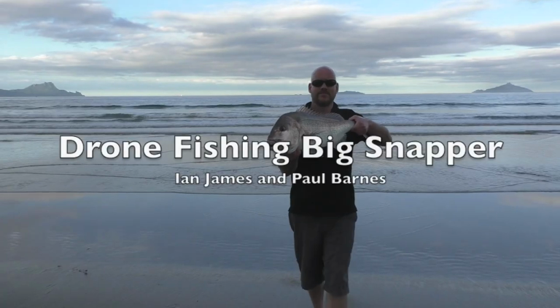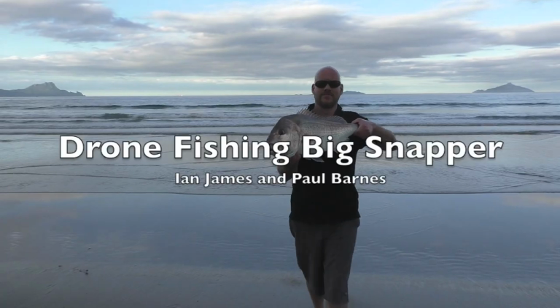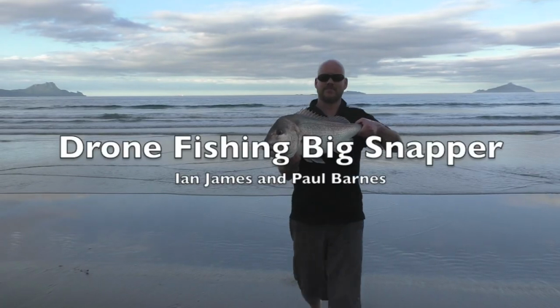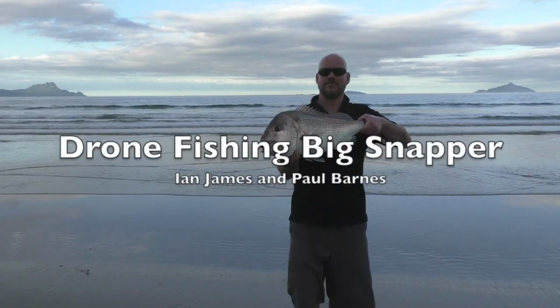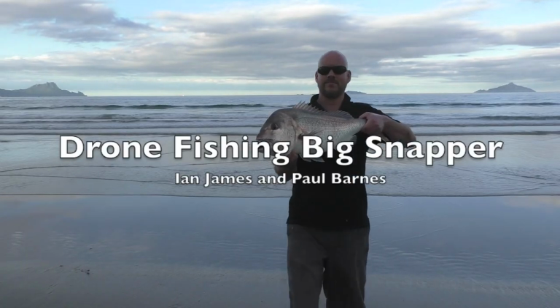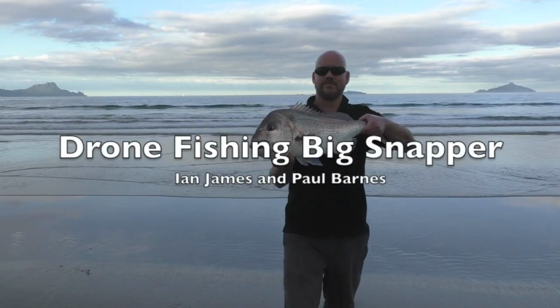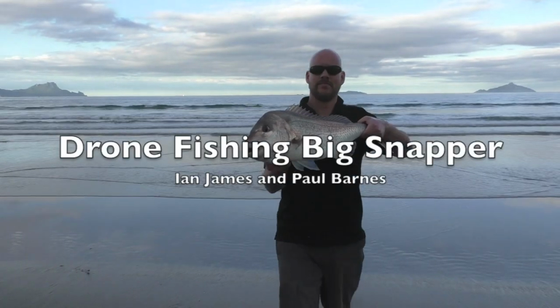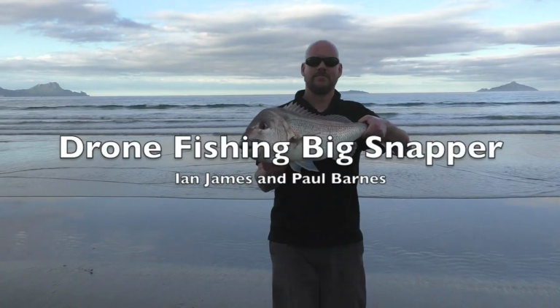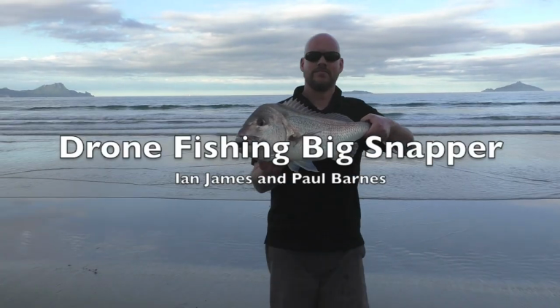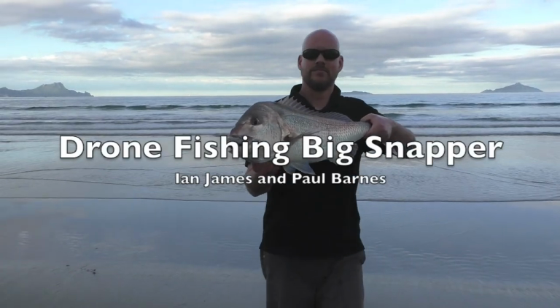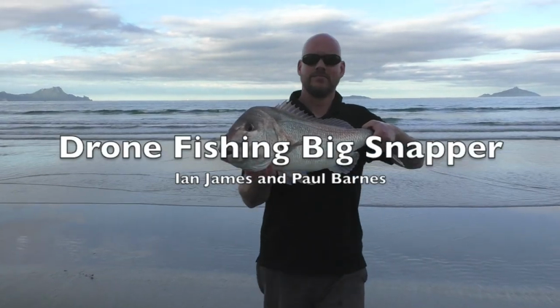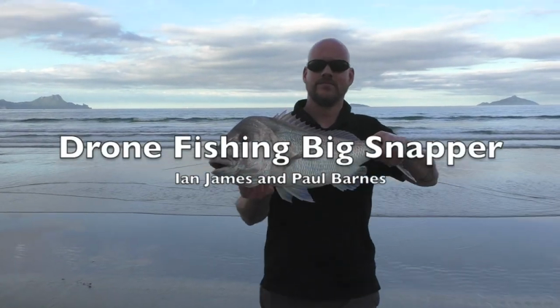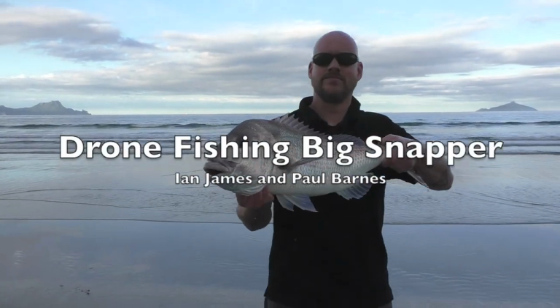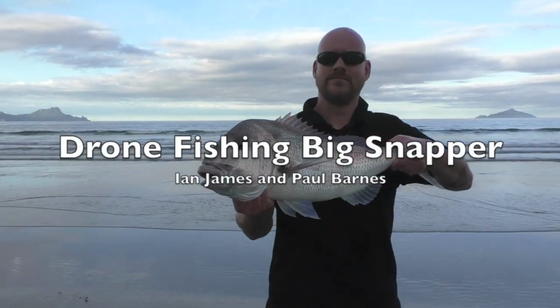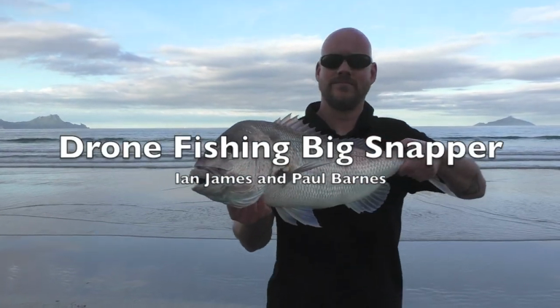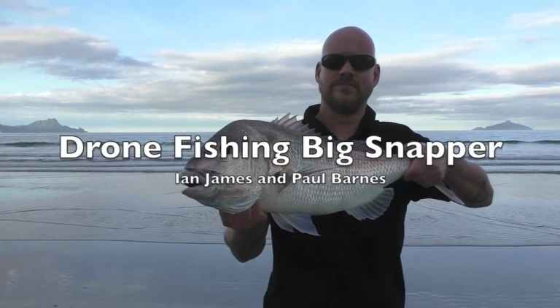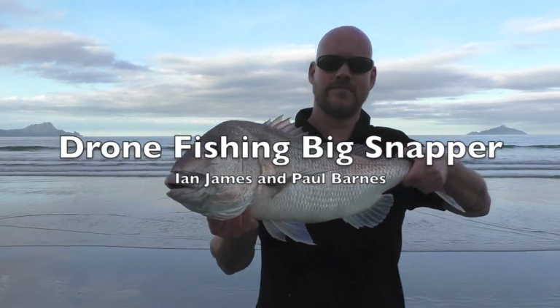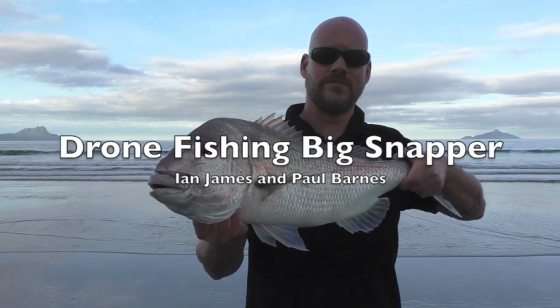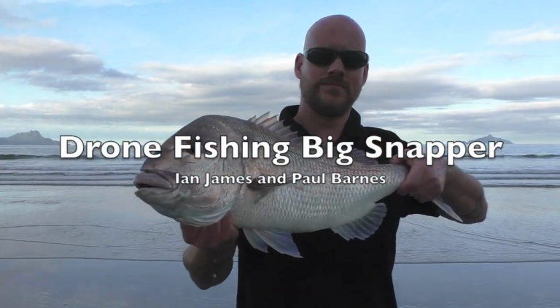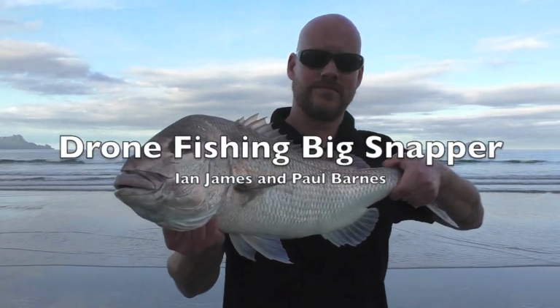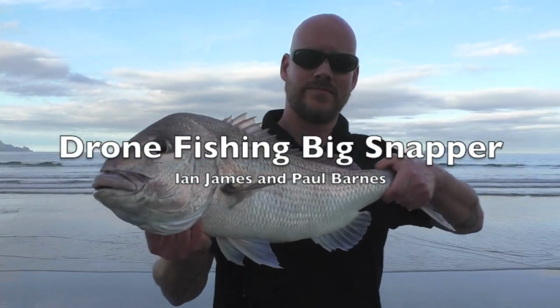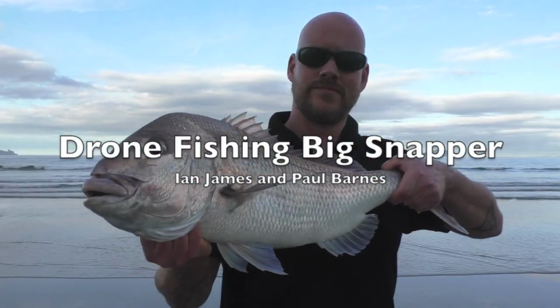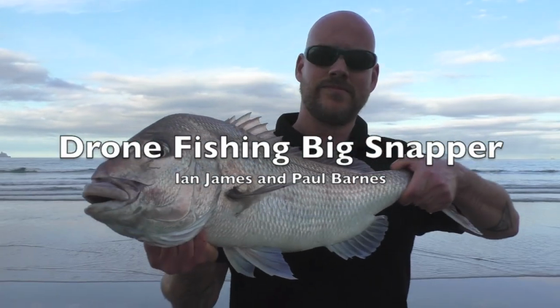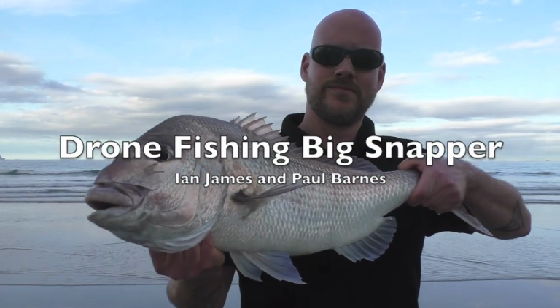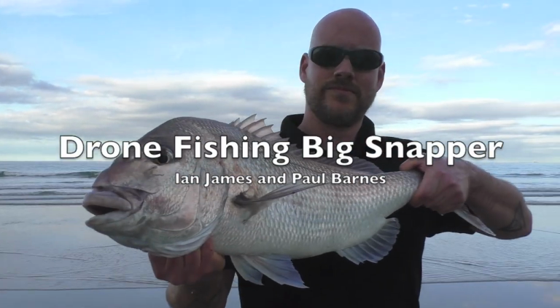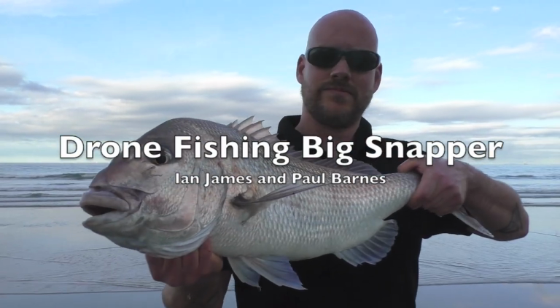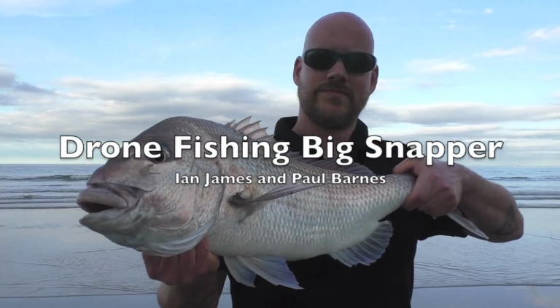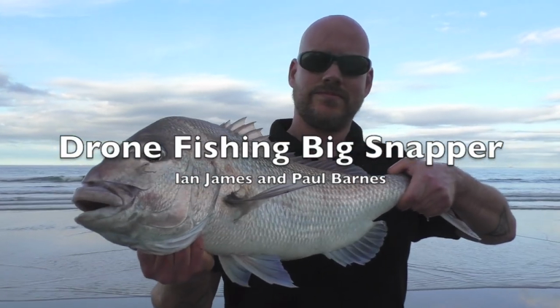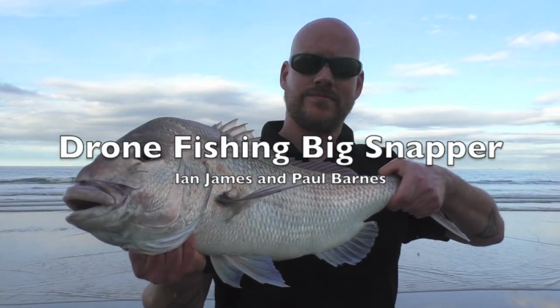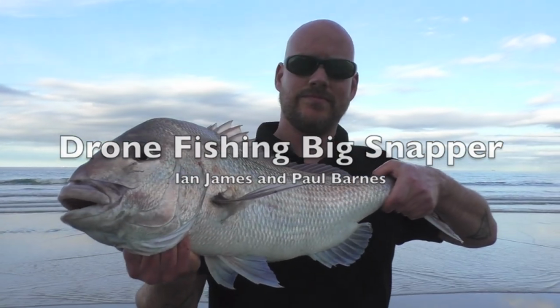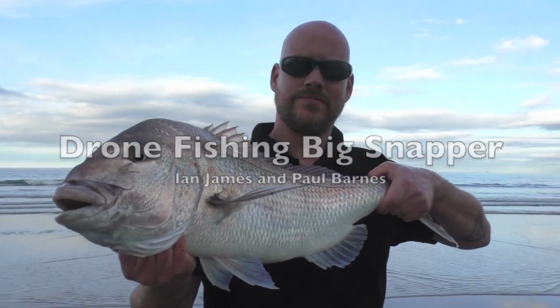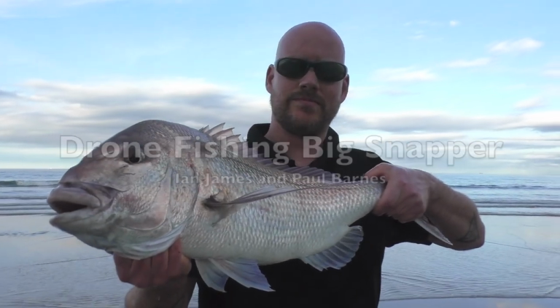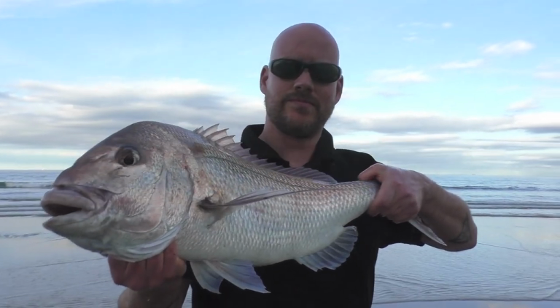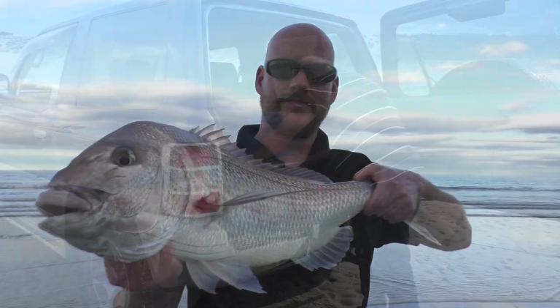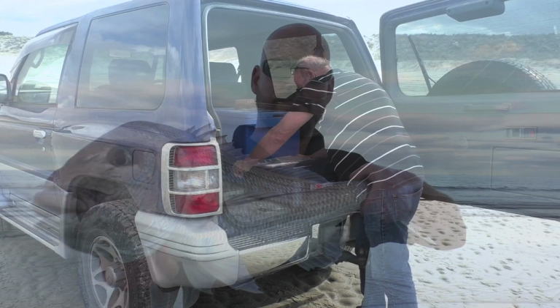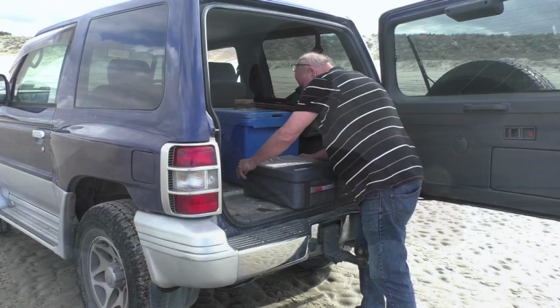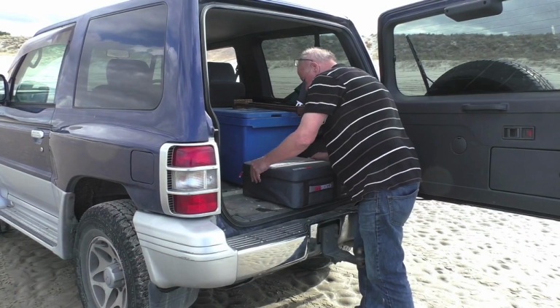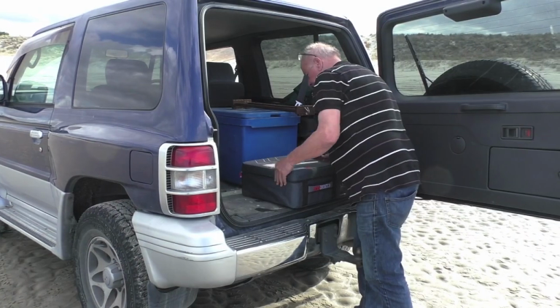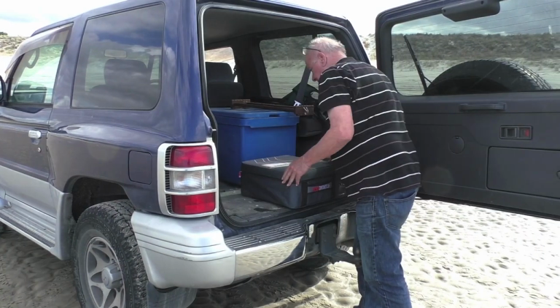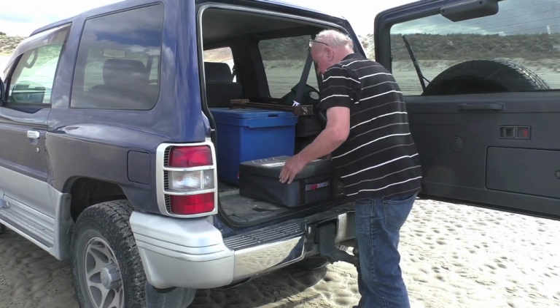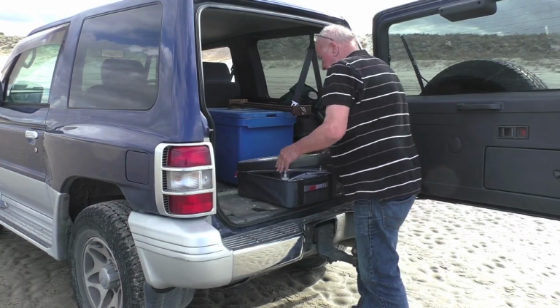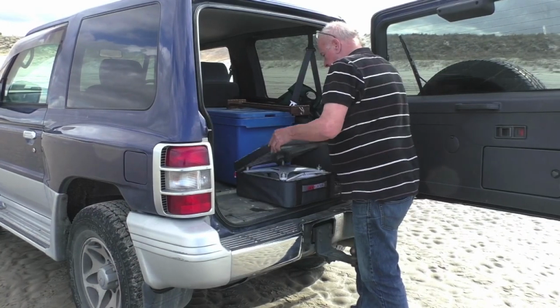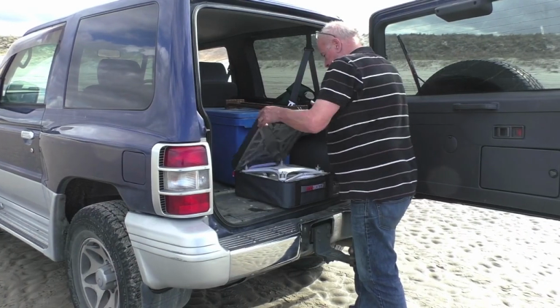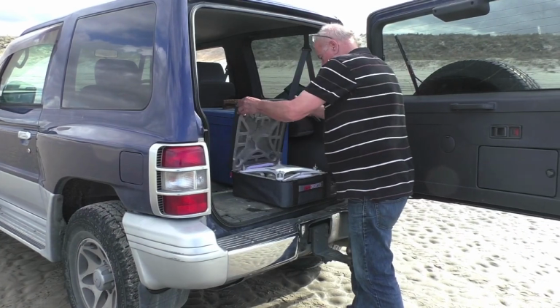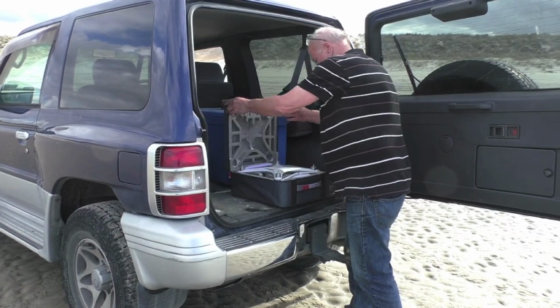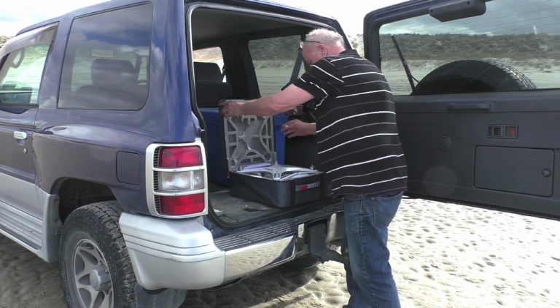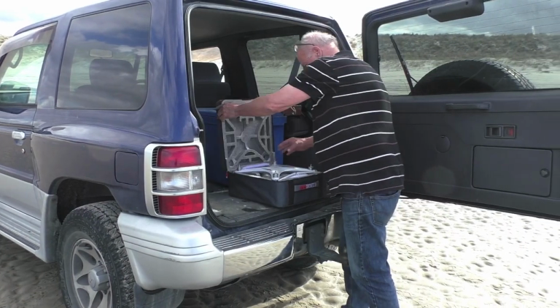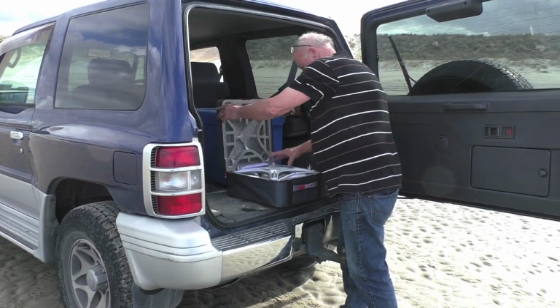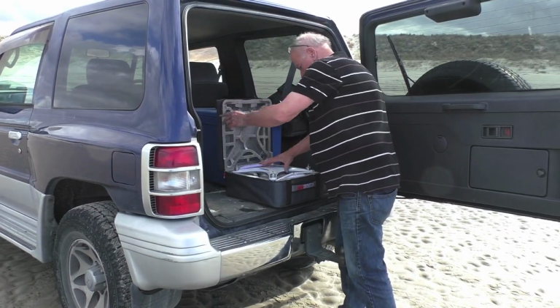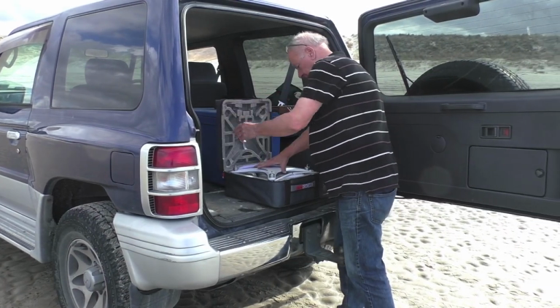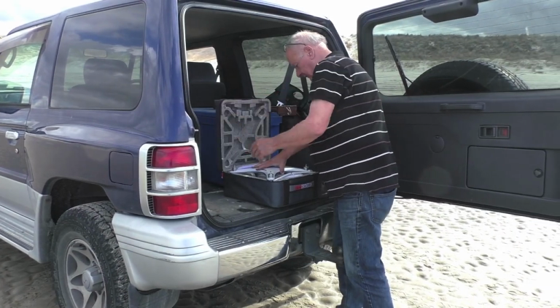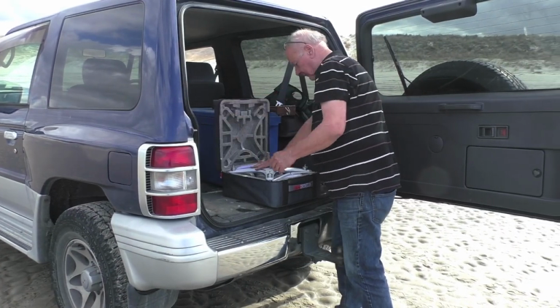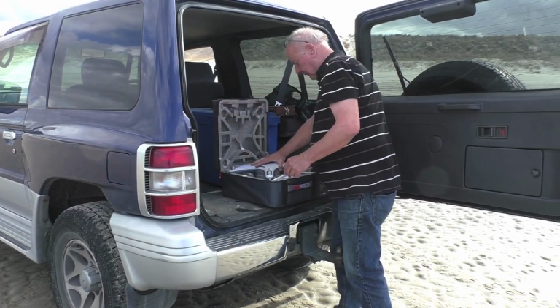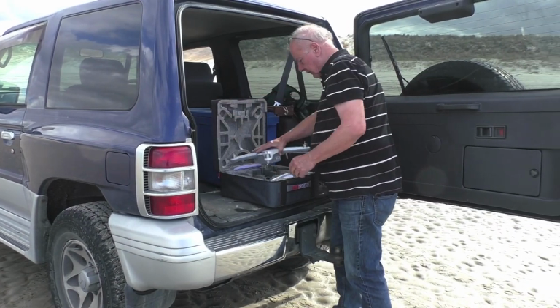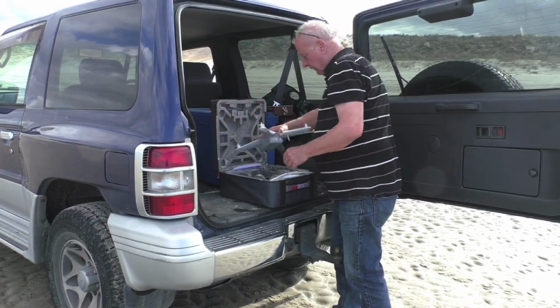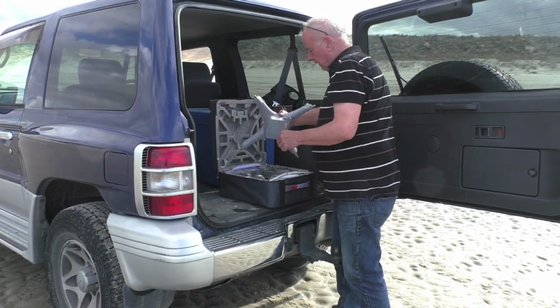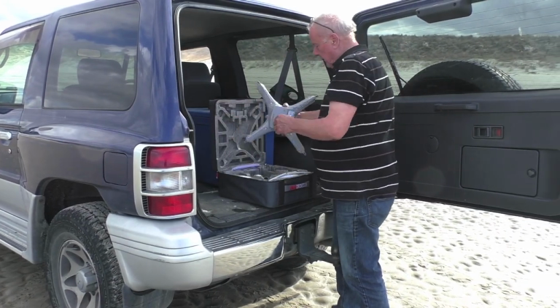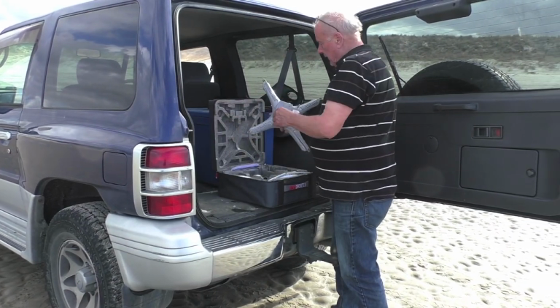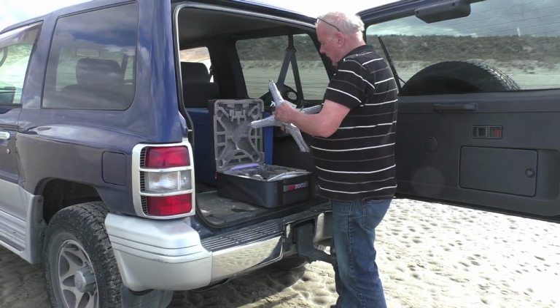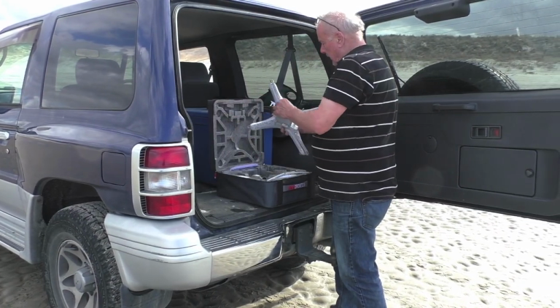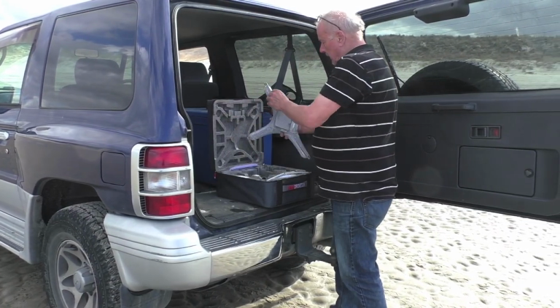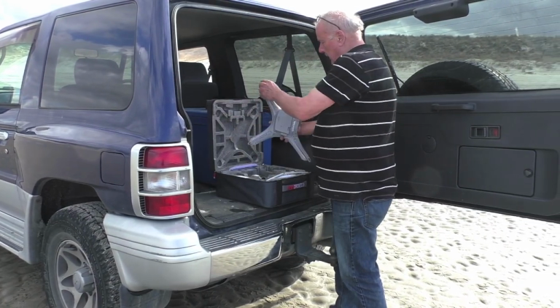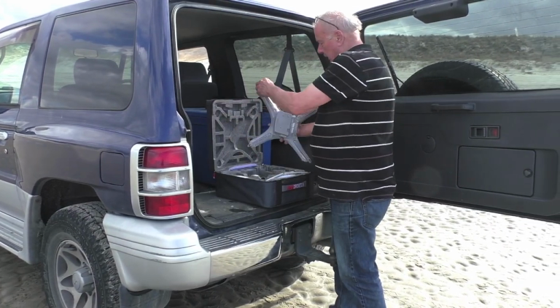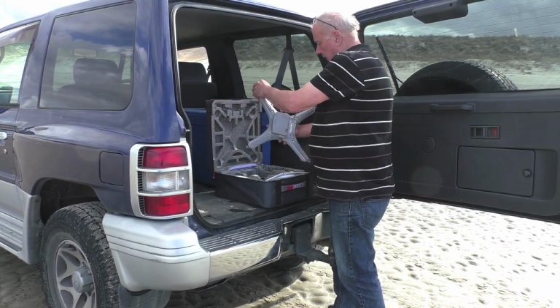Hi, it's Paul from Paul's Fishing Systems here. Recently Ian James and I went up to Uratiti to see if the big snapper had arrived in yet.